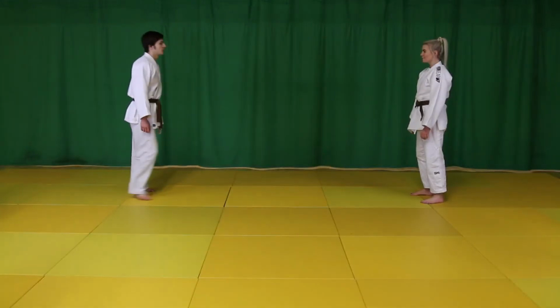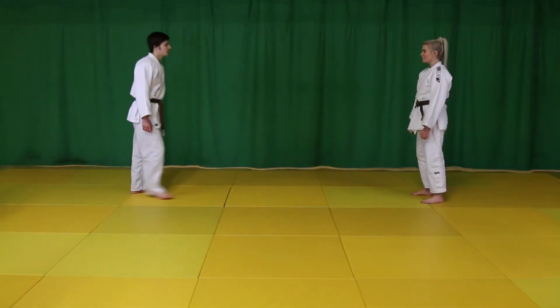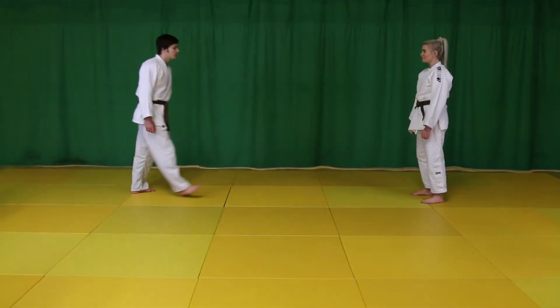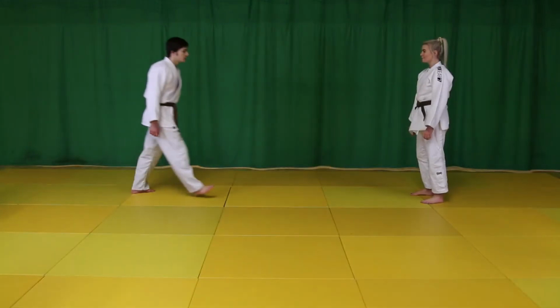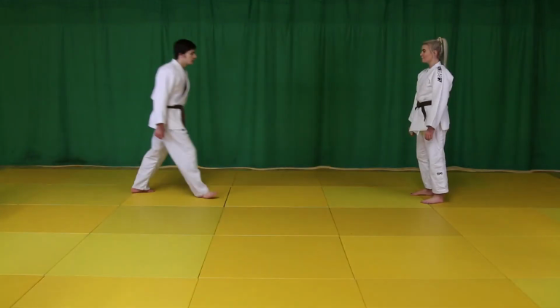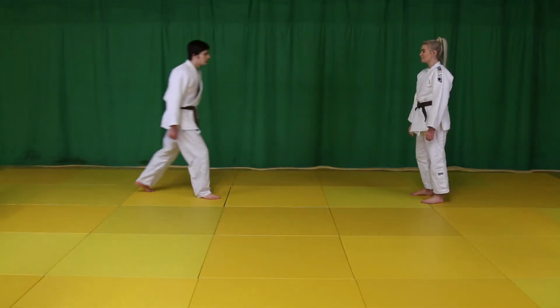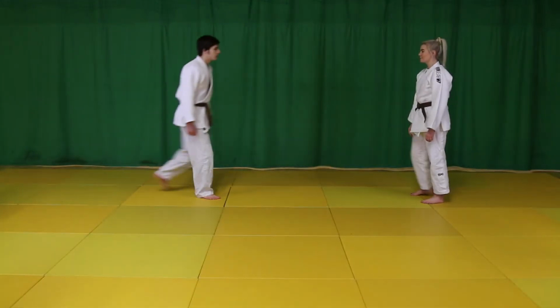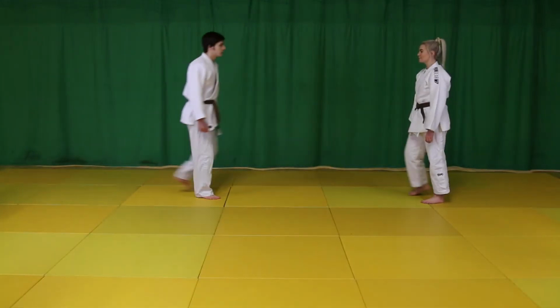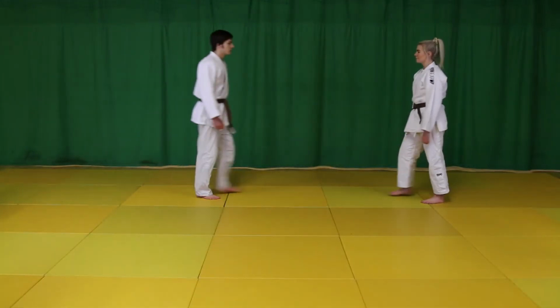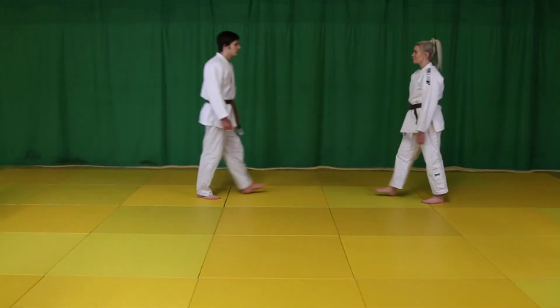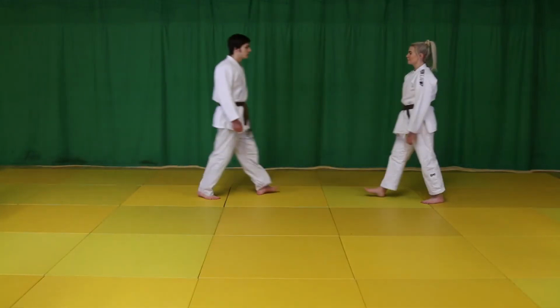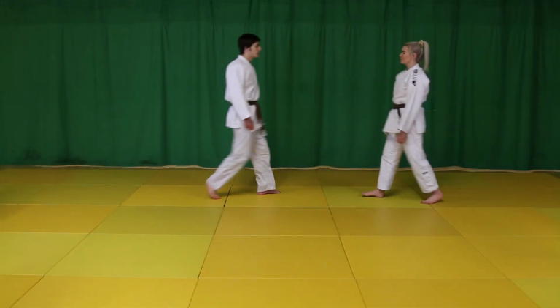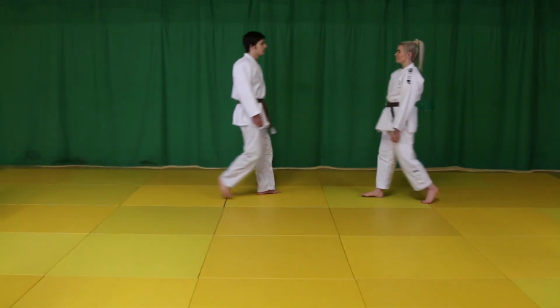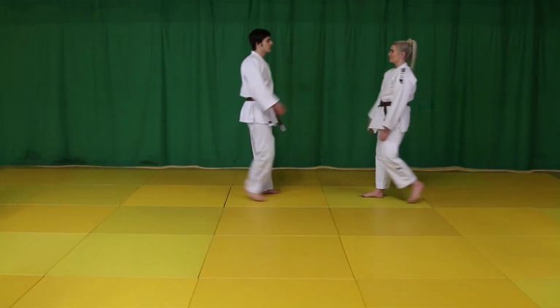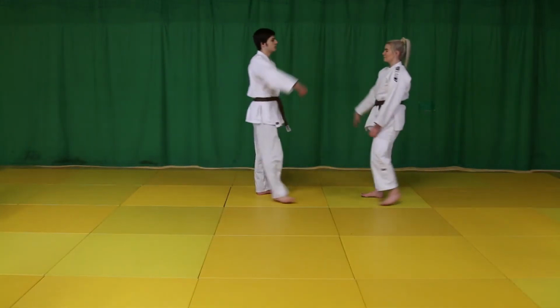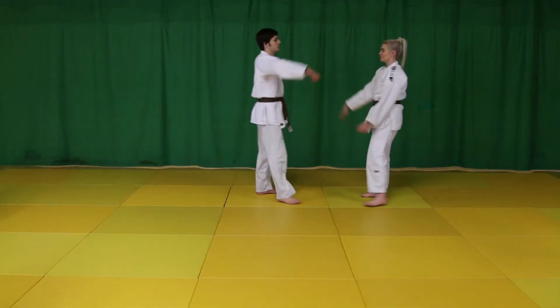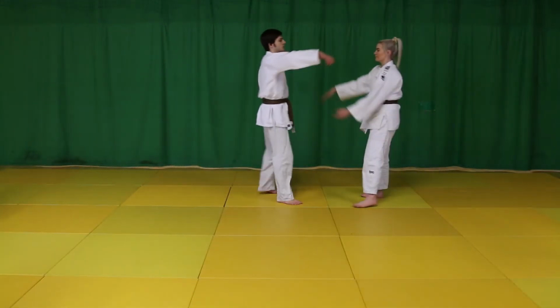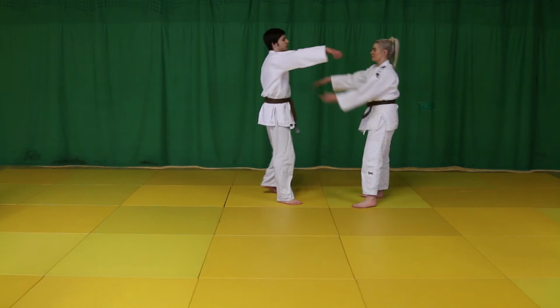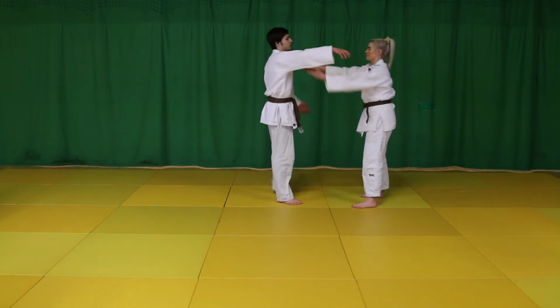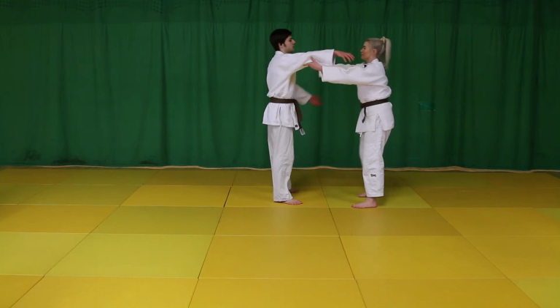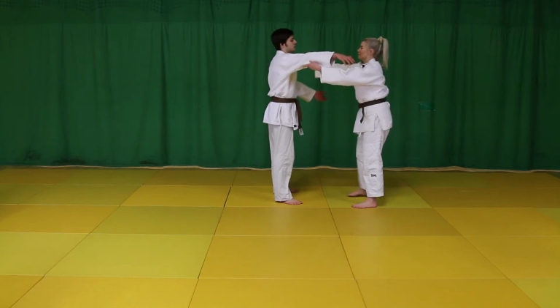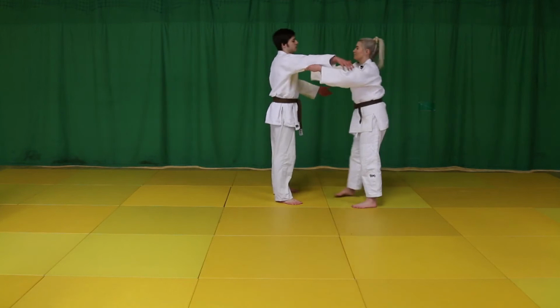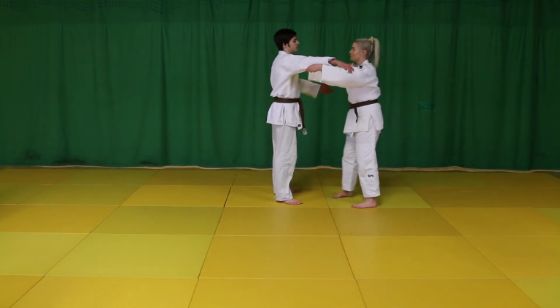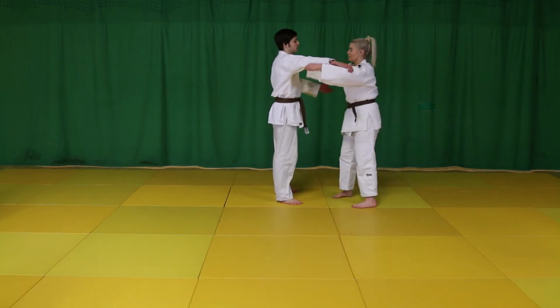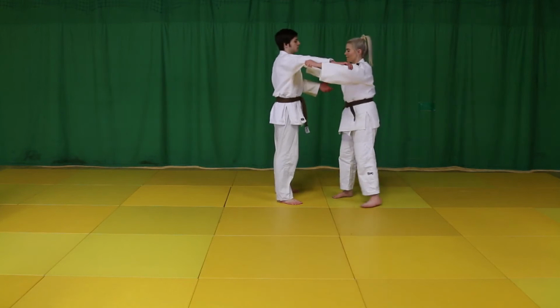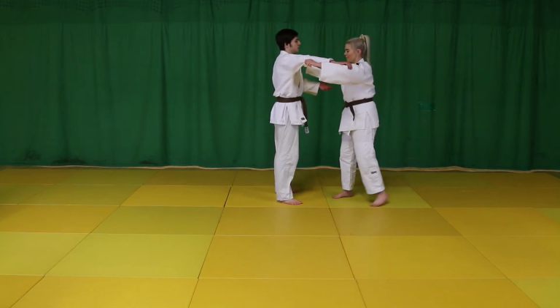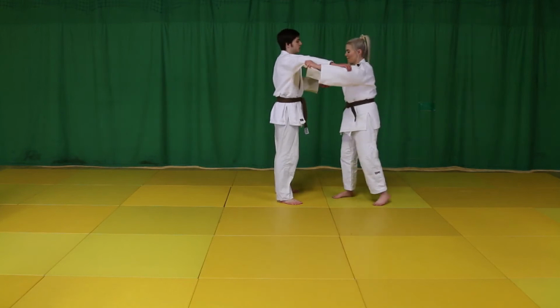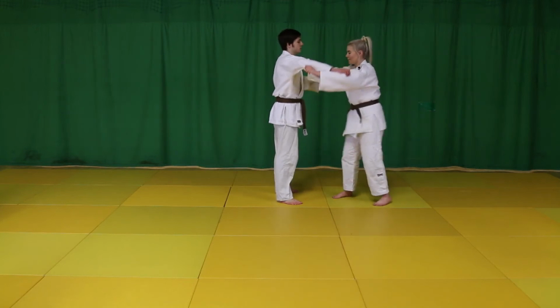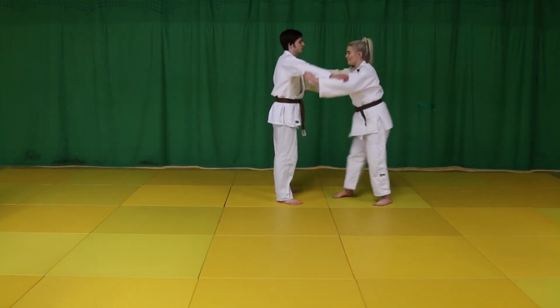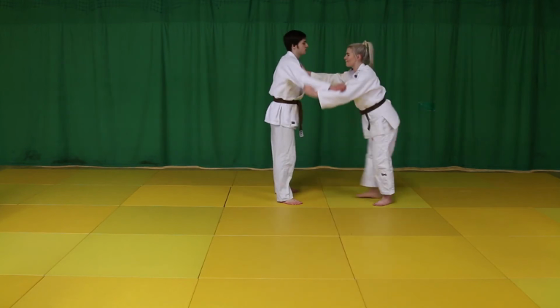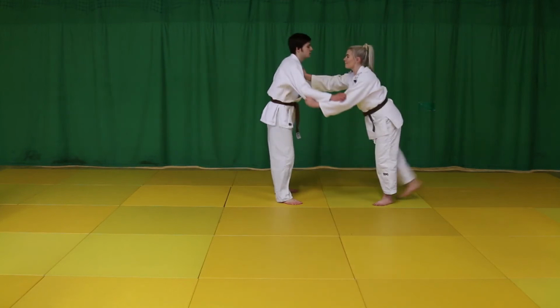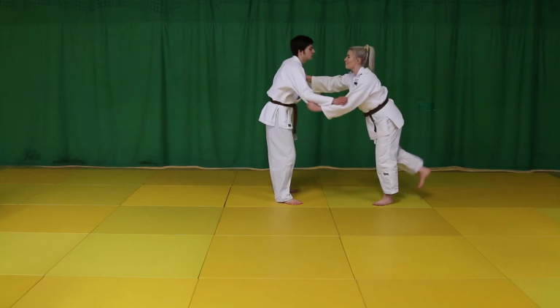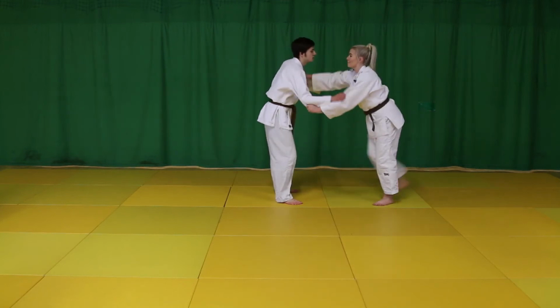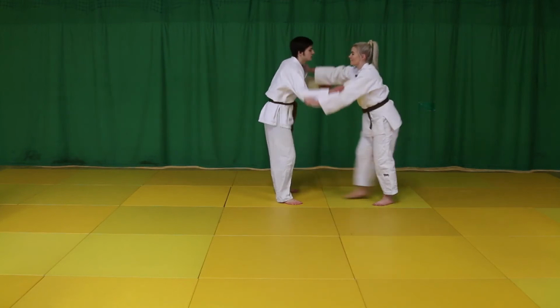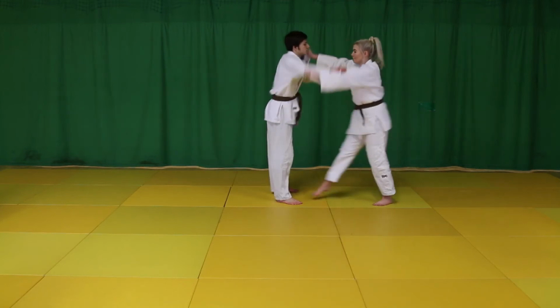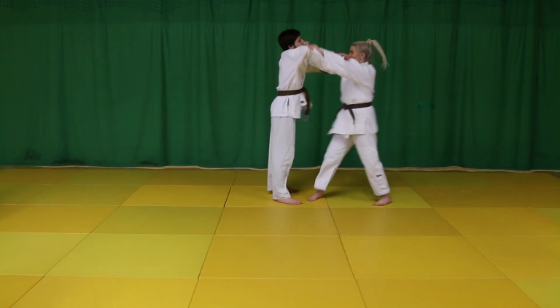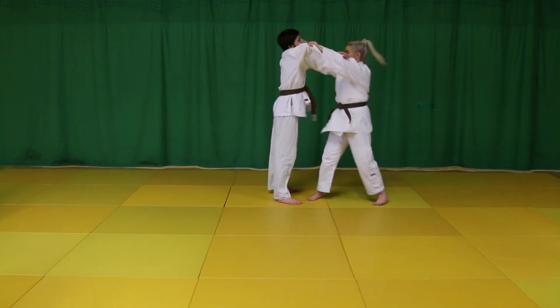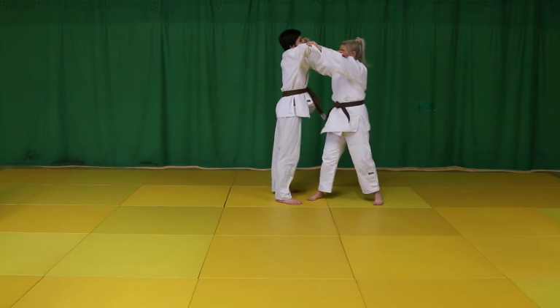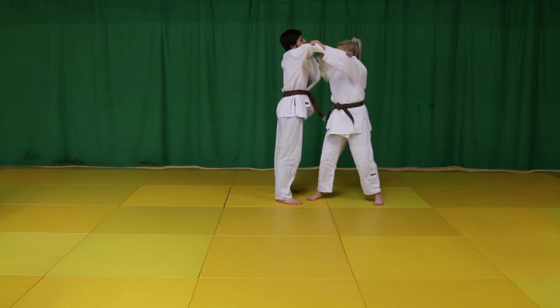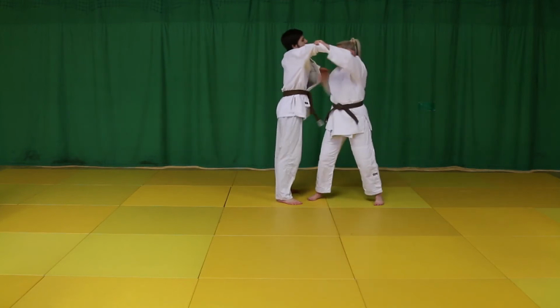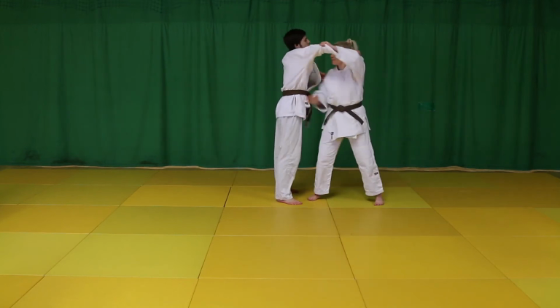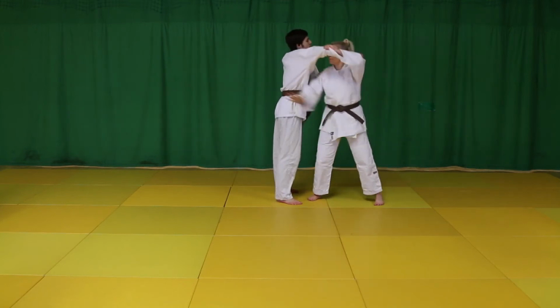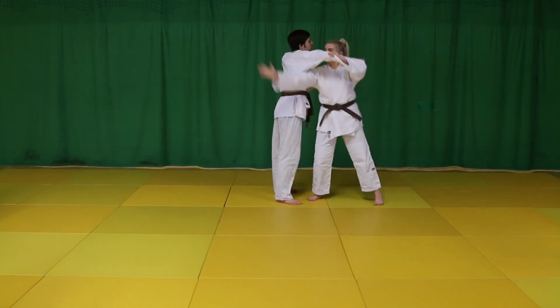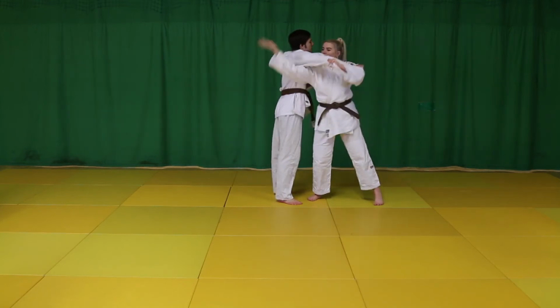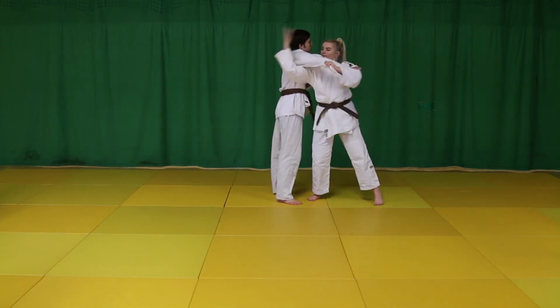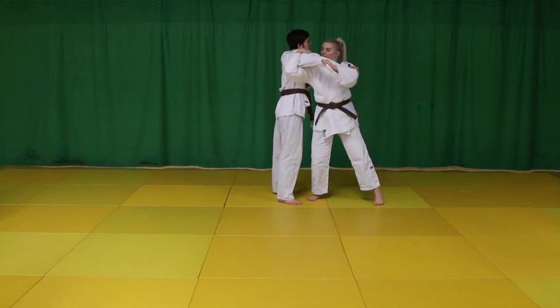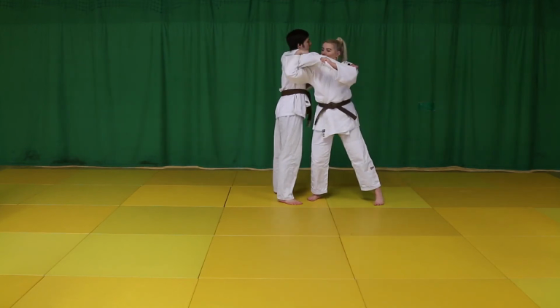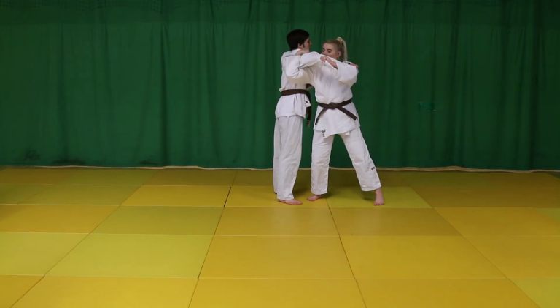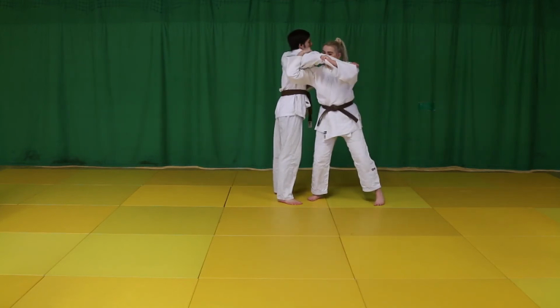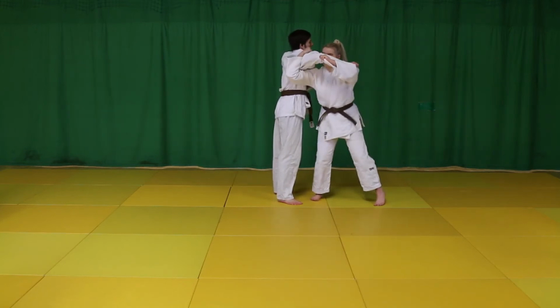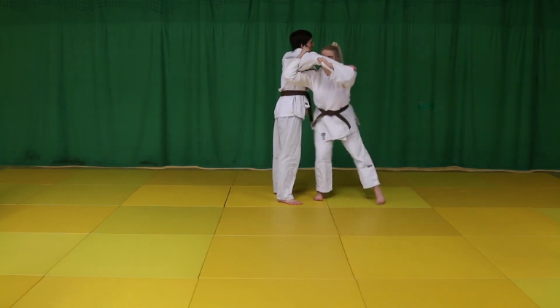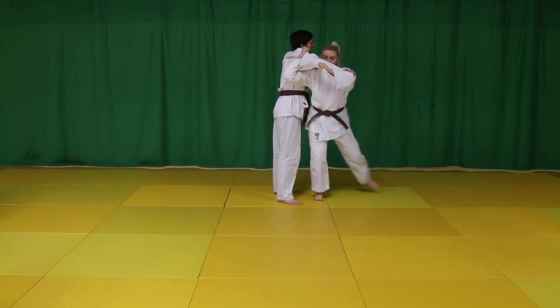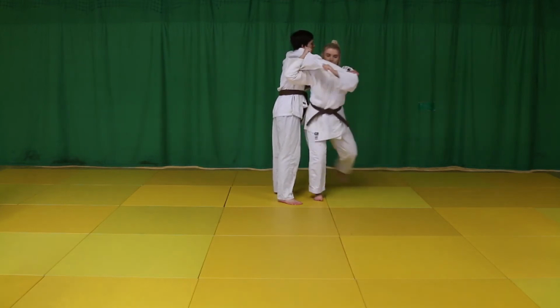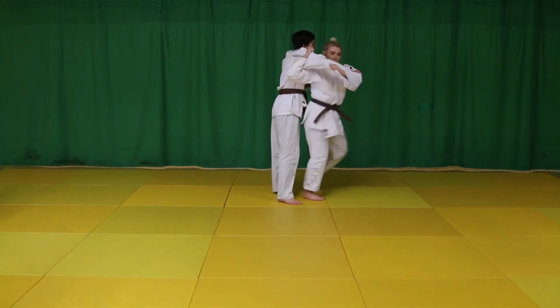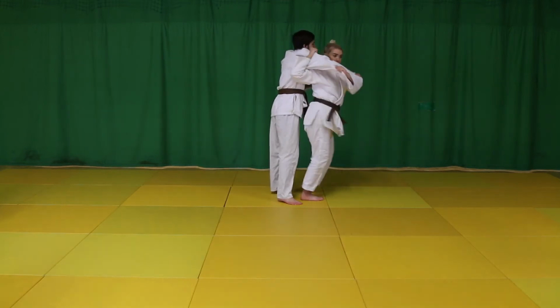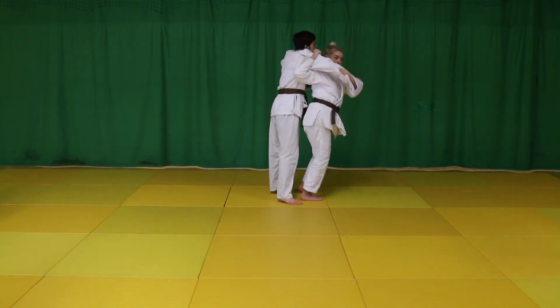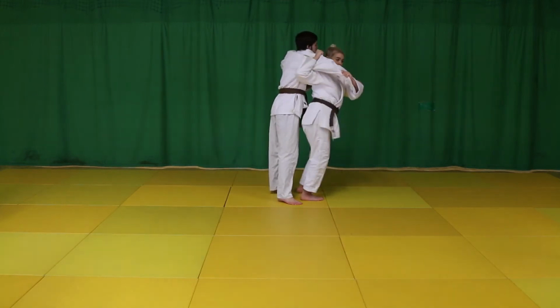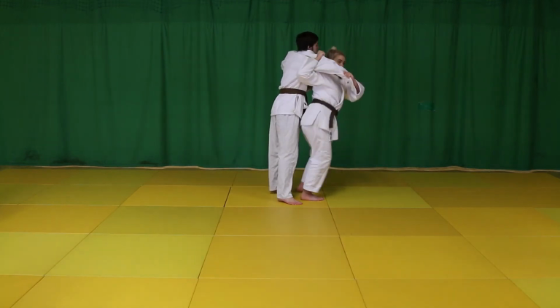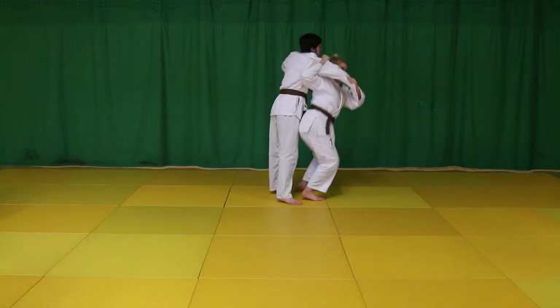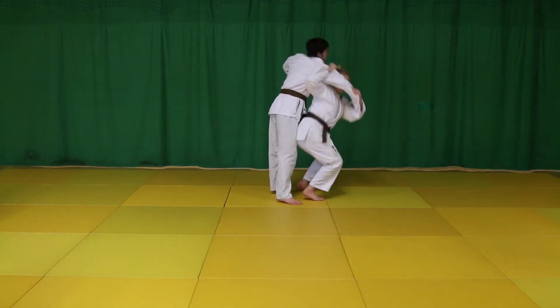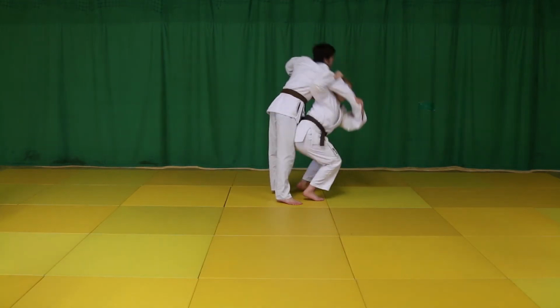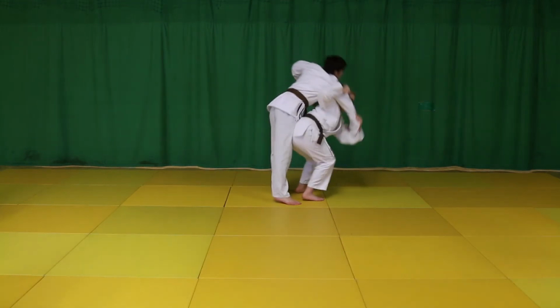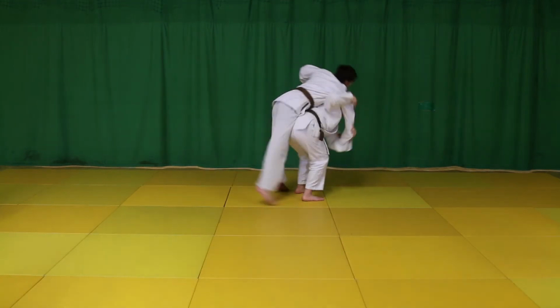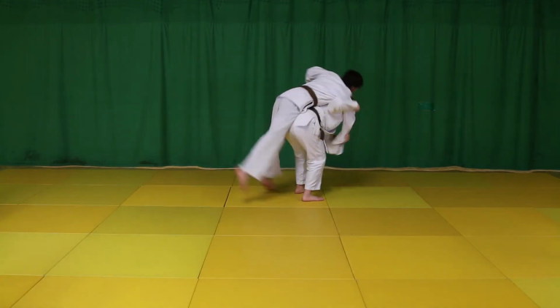Hip on Seonagi, or one arm shoulder throw, is one of the top throws that achieves most scores in international competition.